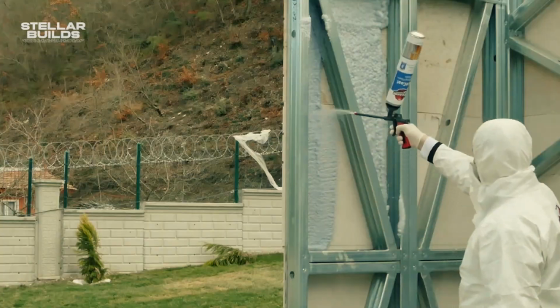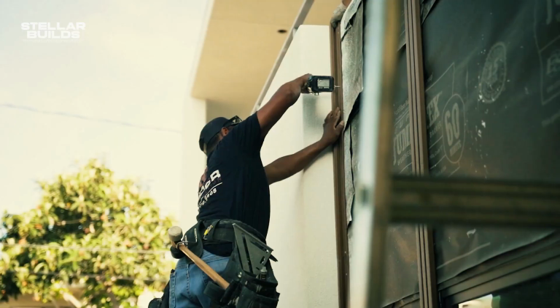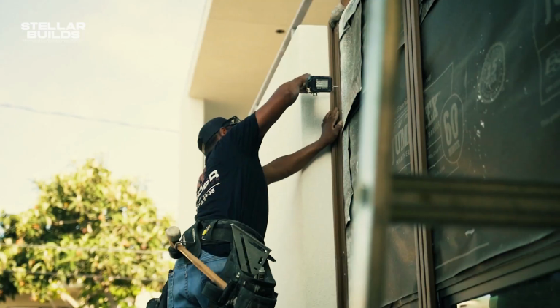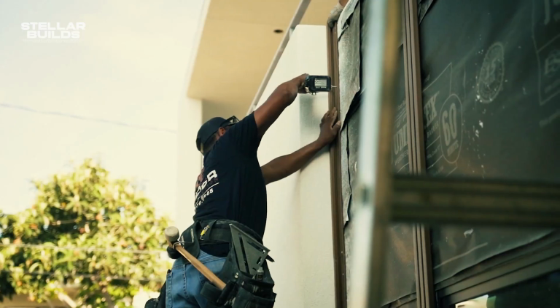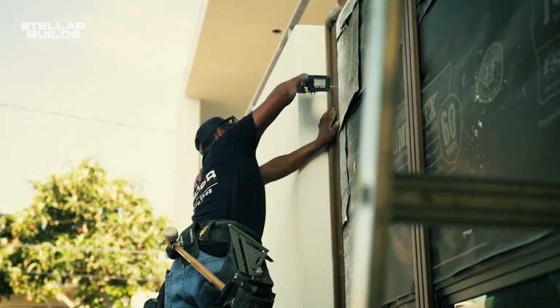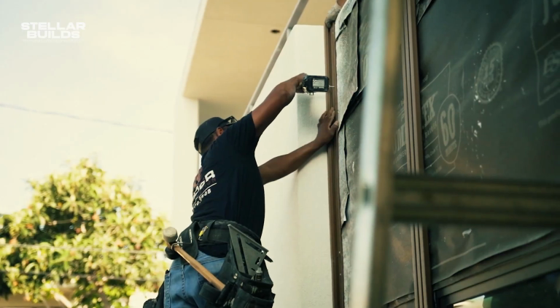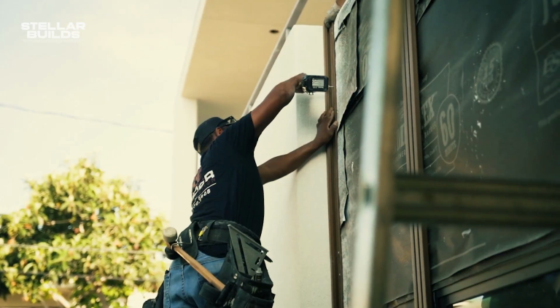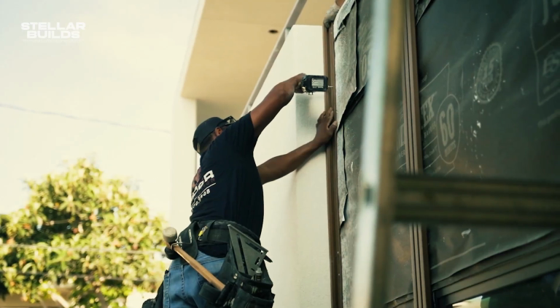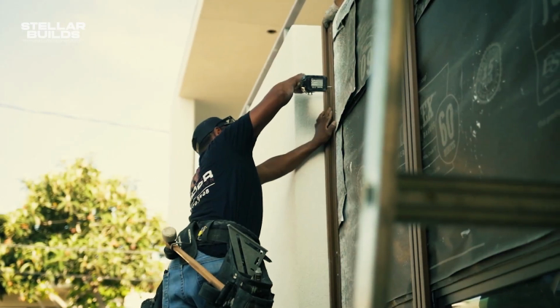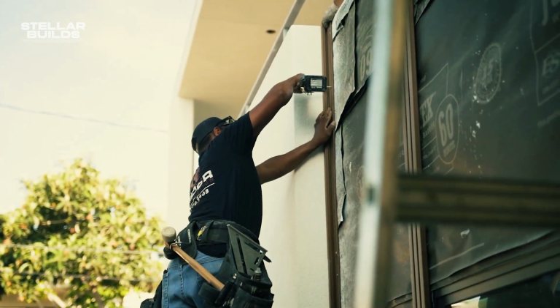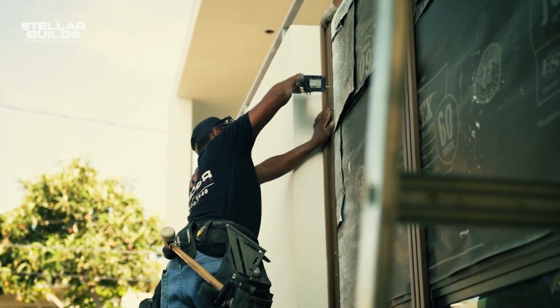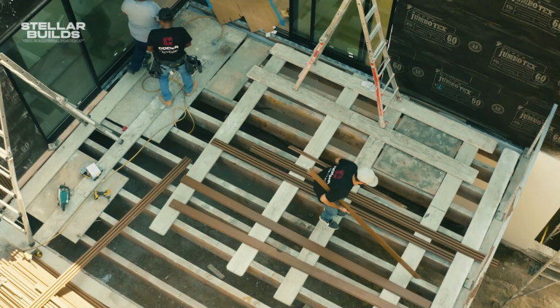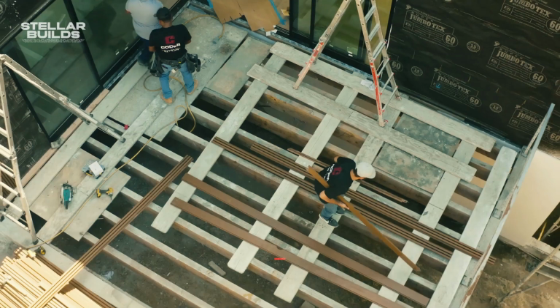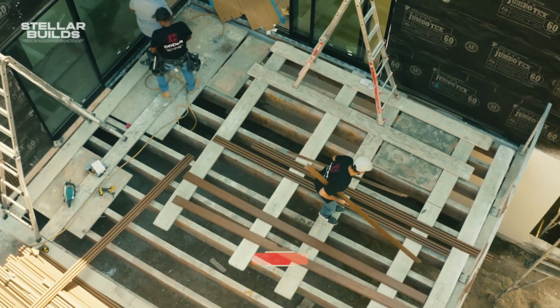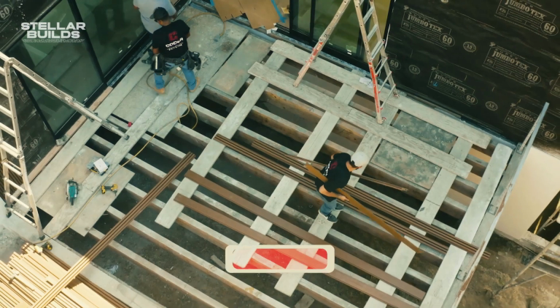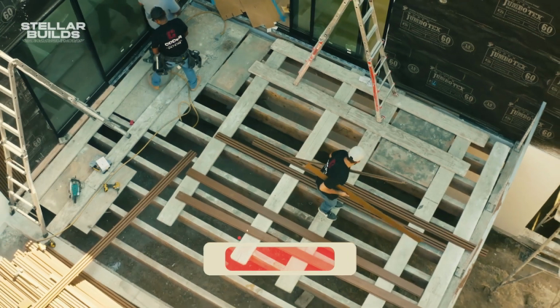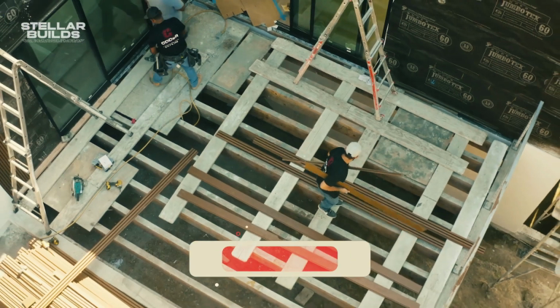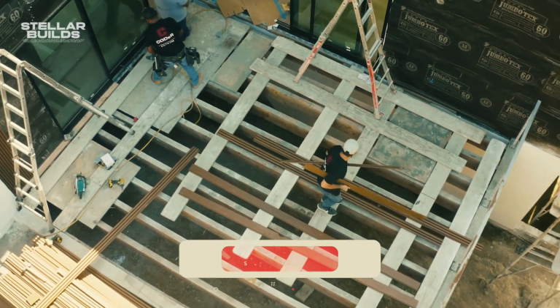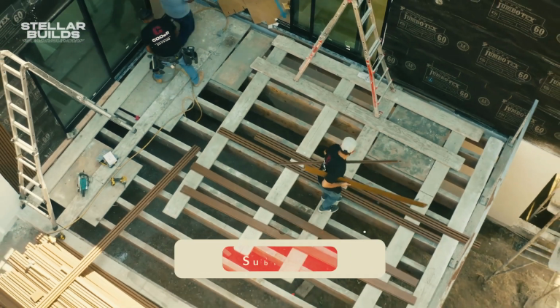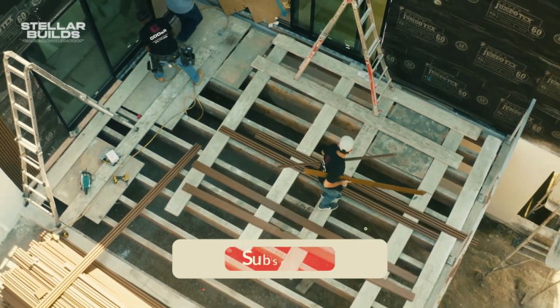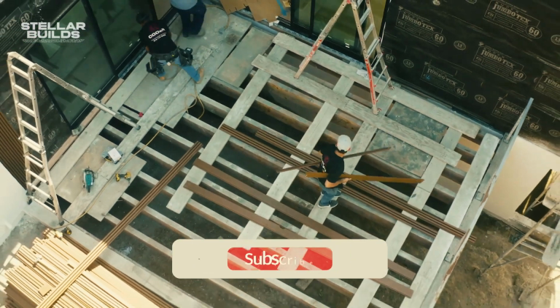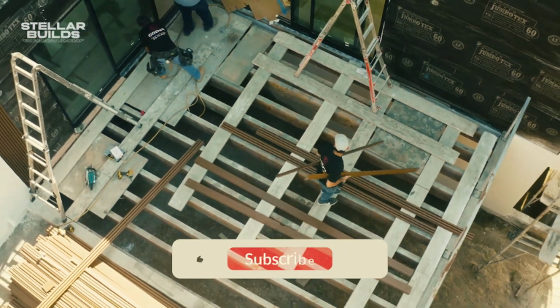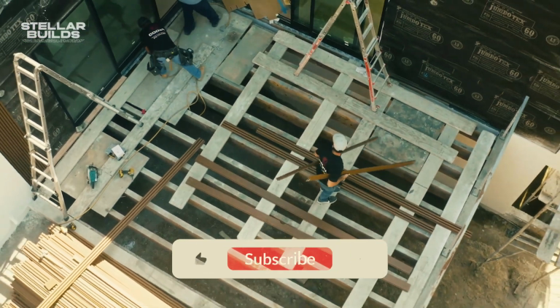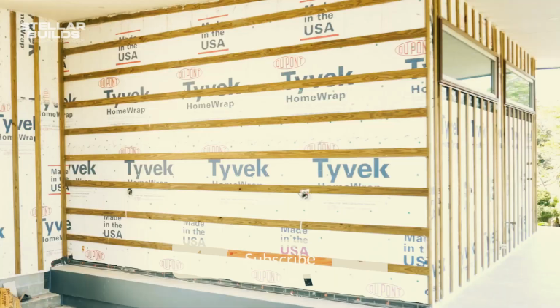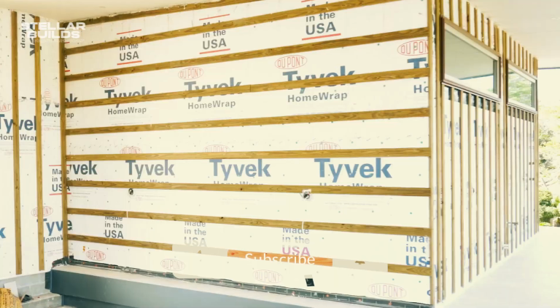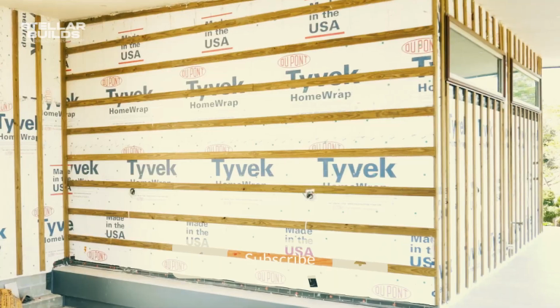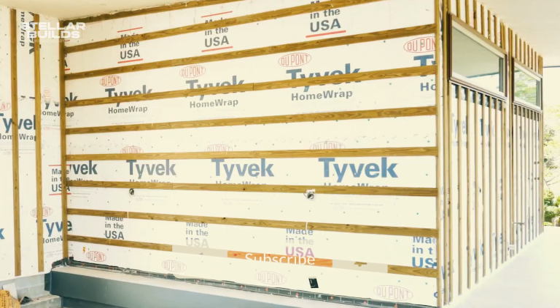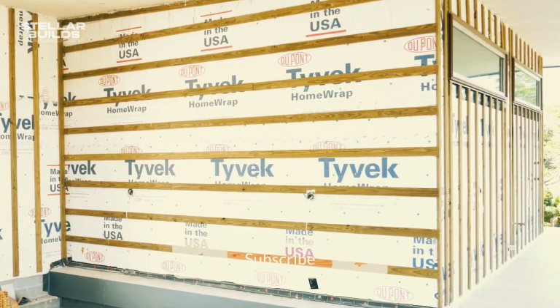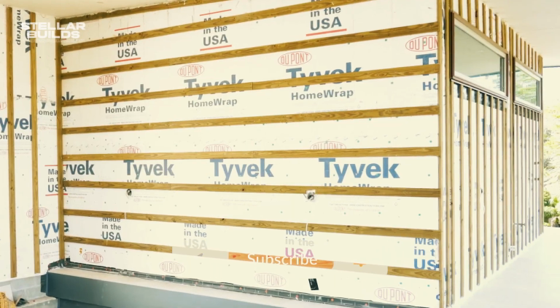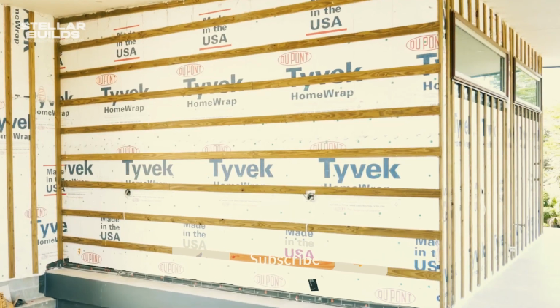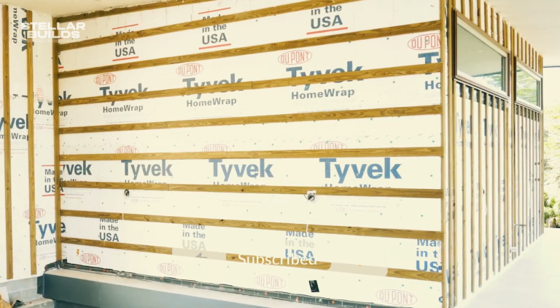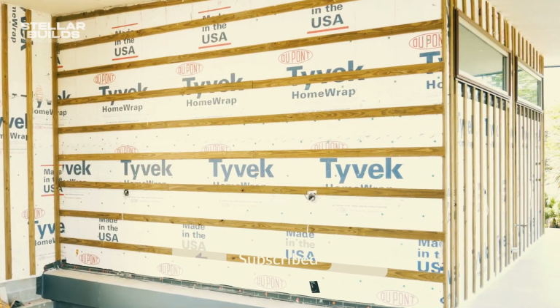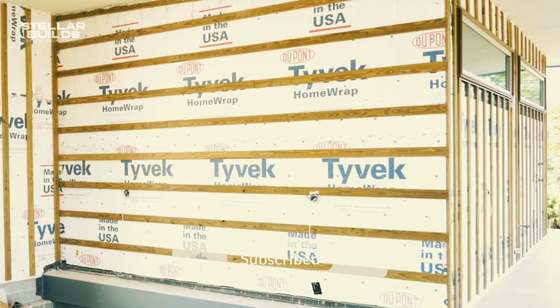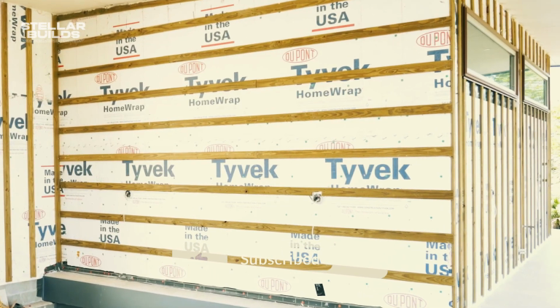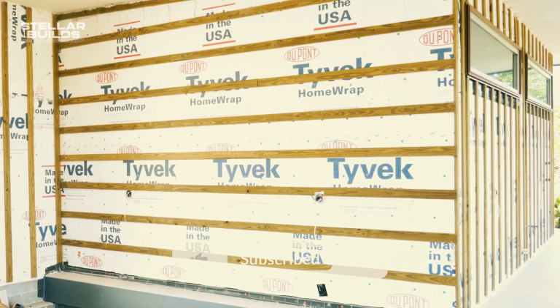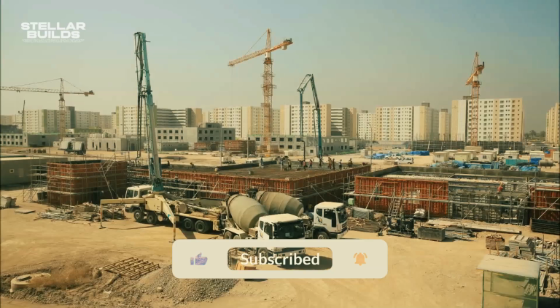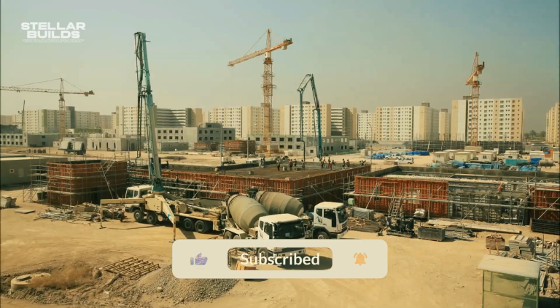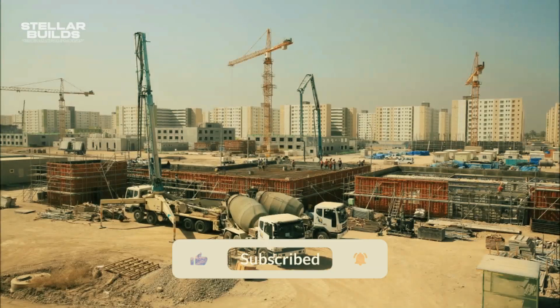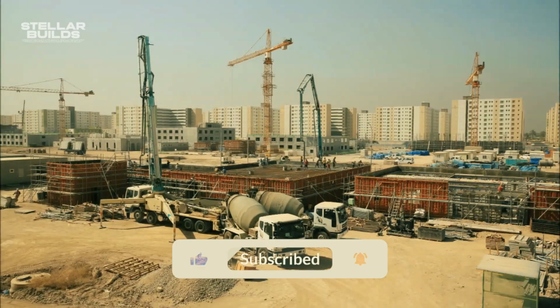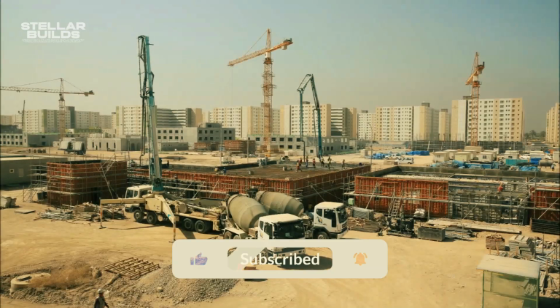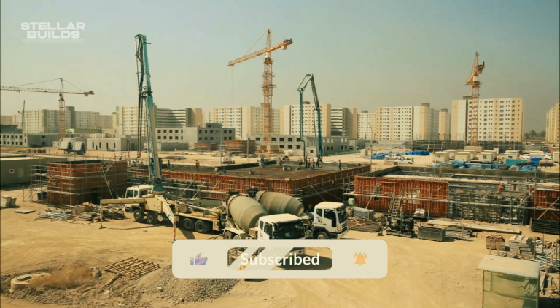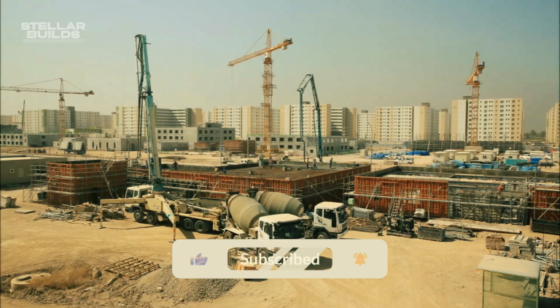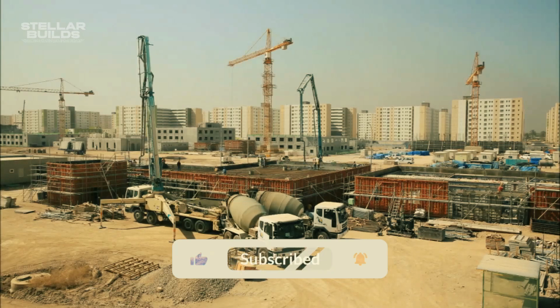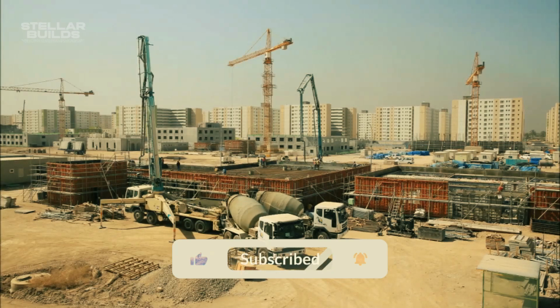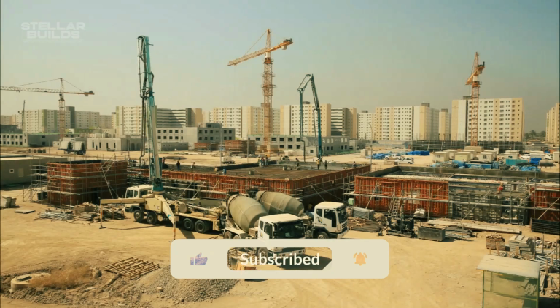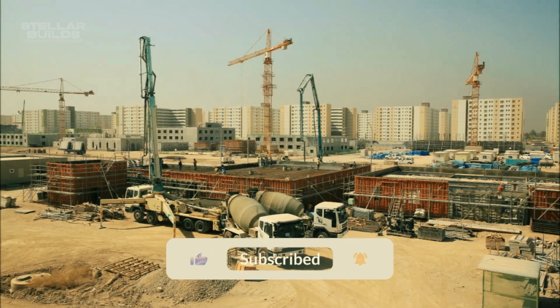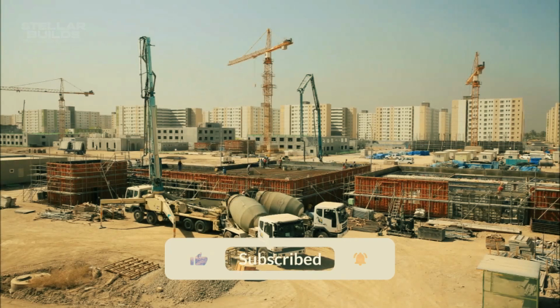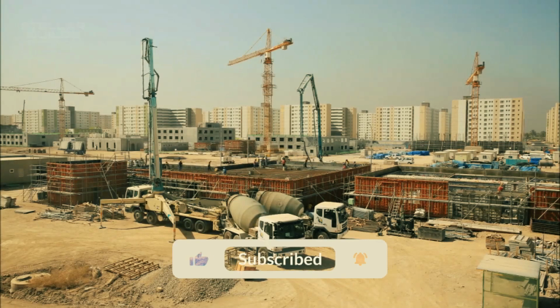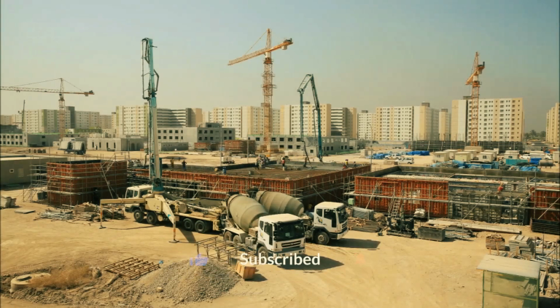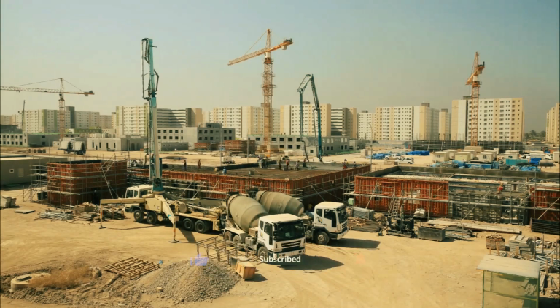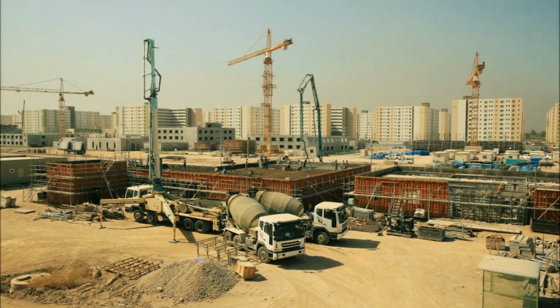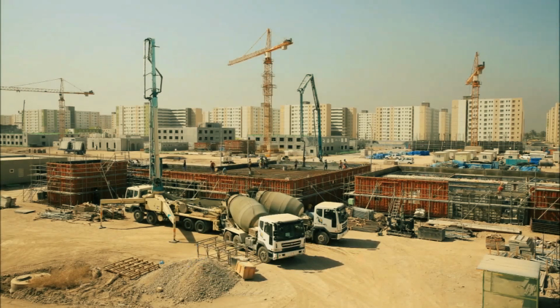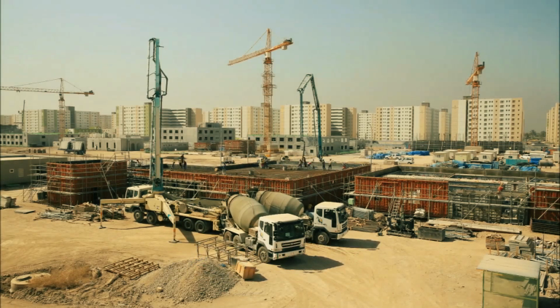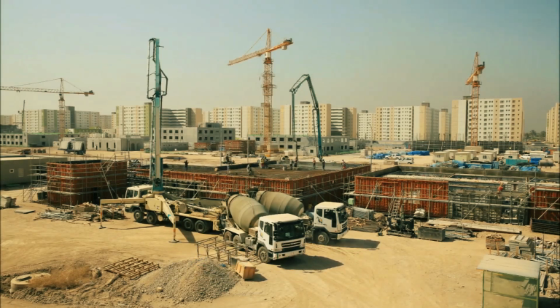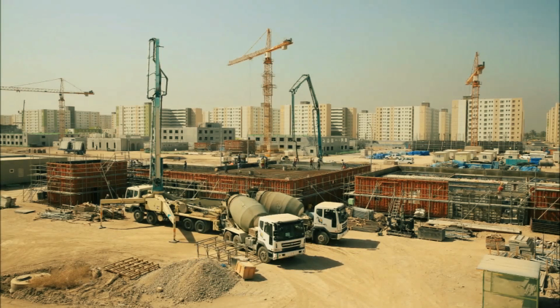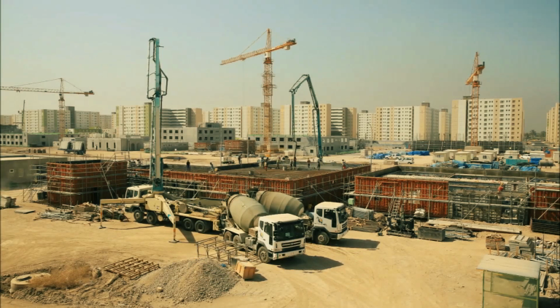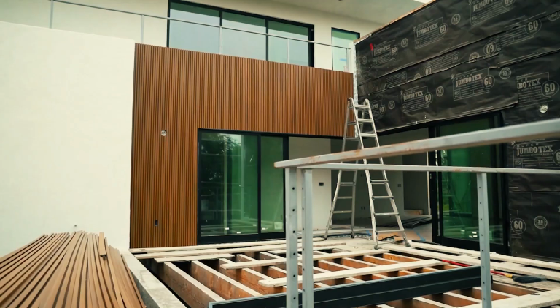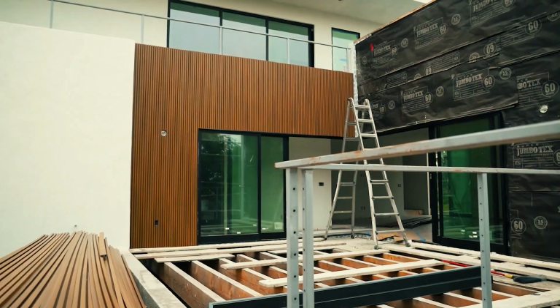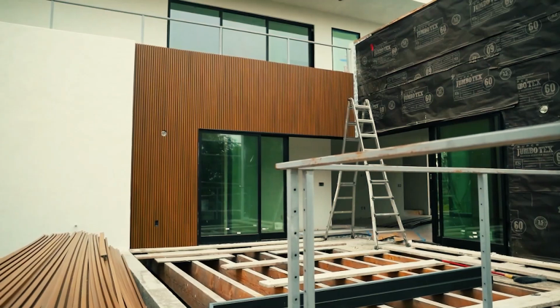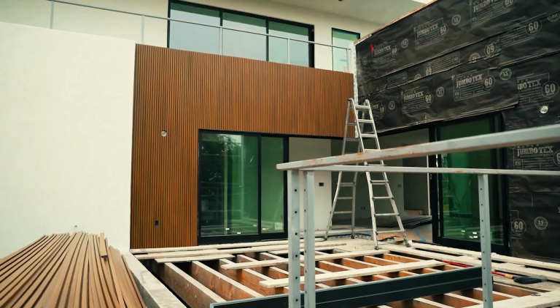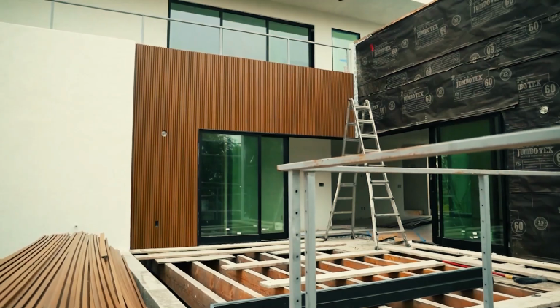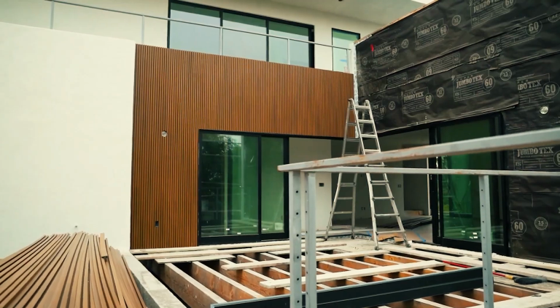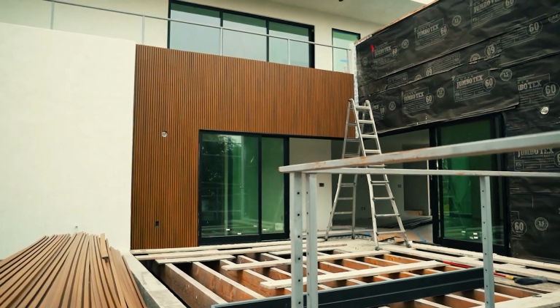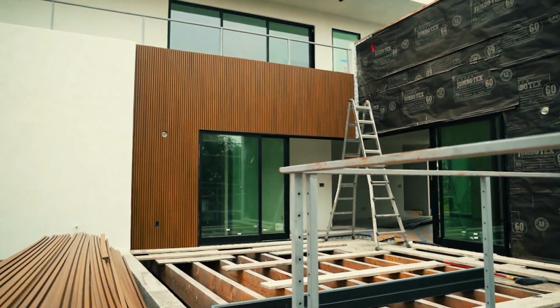If you liked the video, please make sure to subscribe and ring the bell icon for future construction videos like these. Until next time.